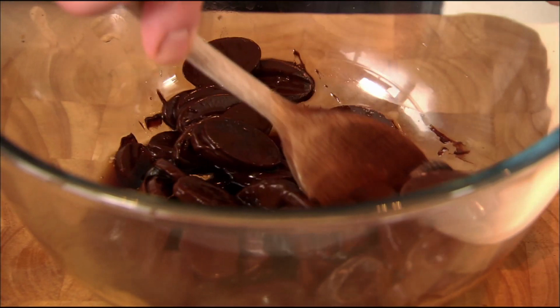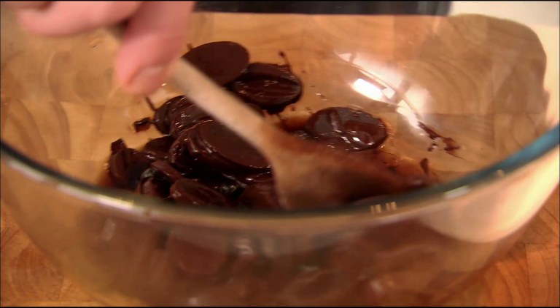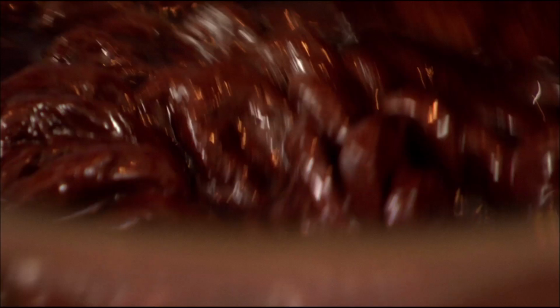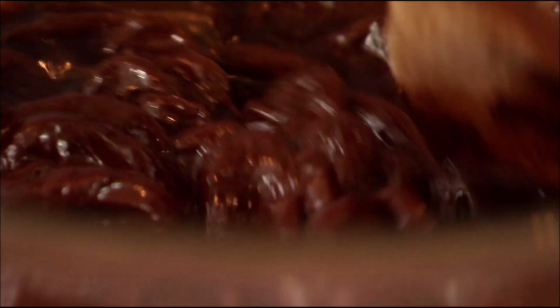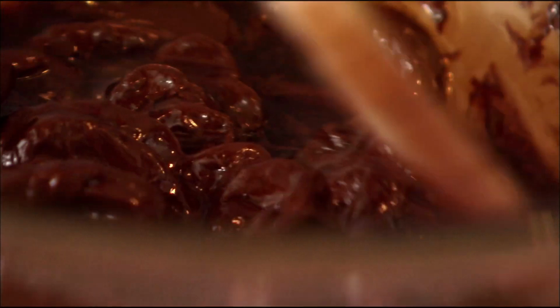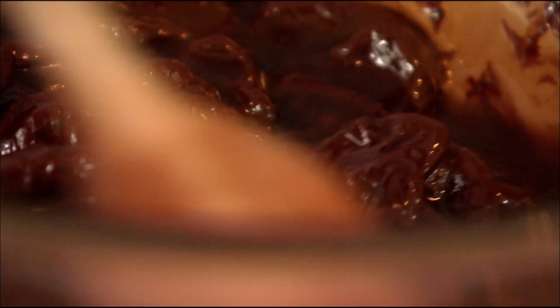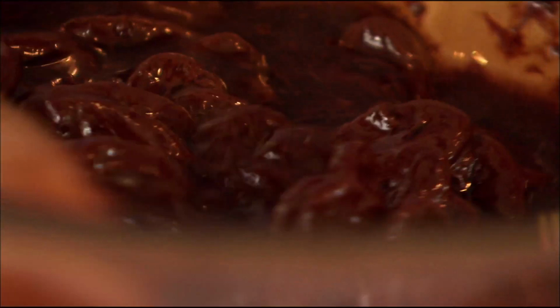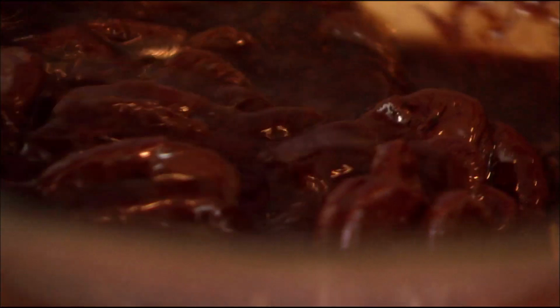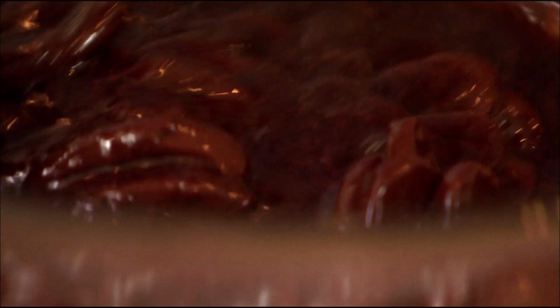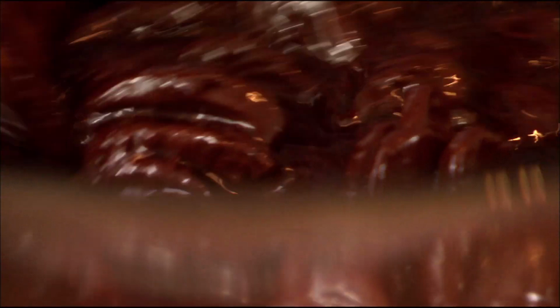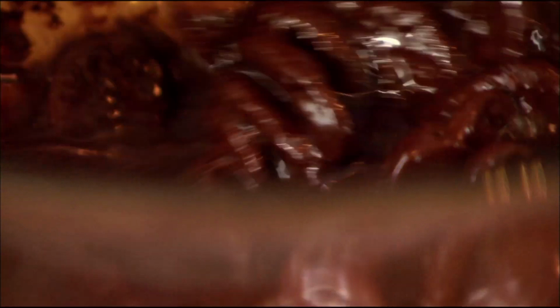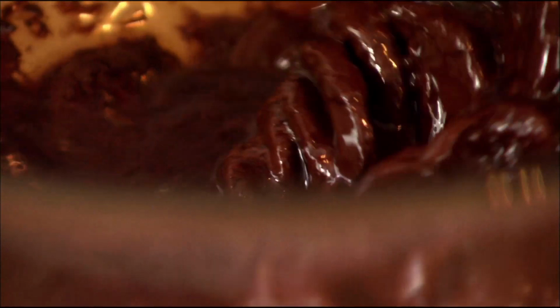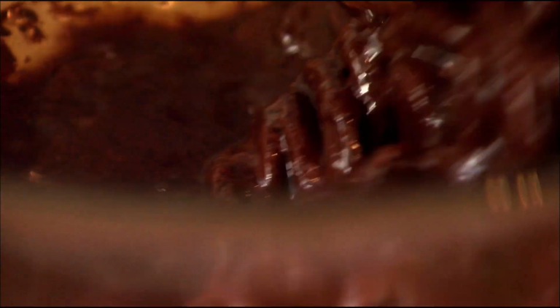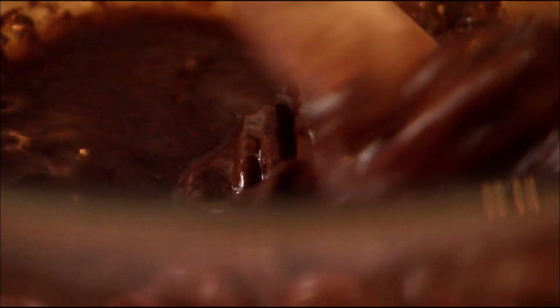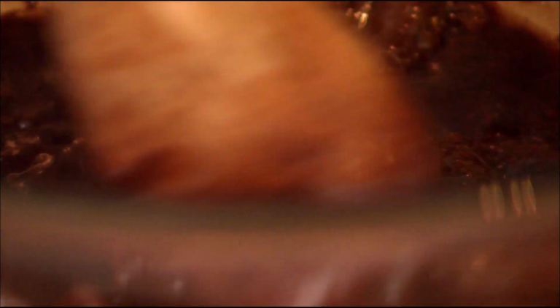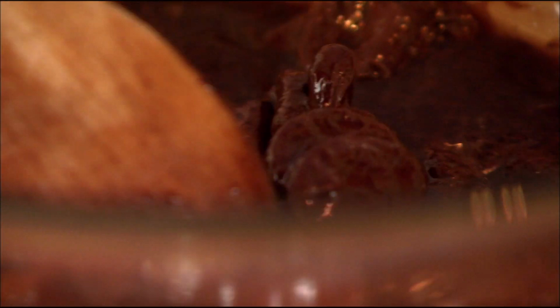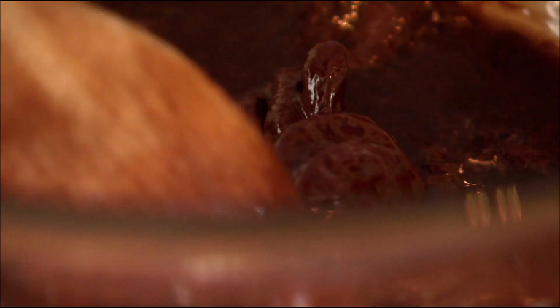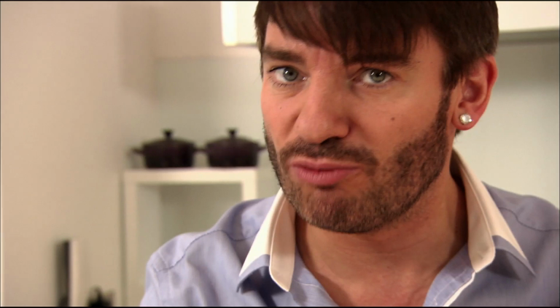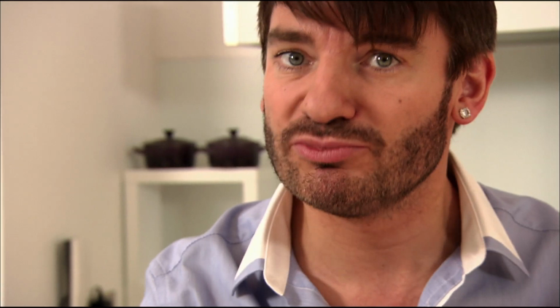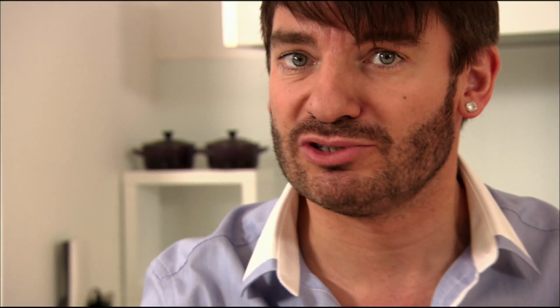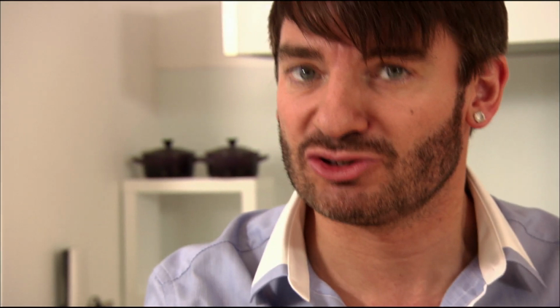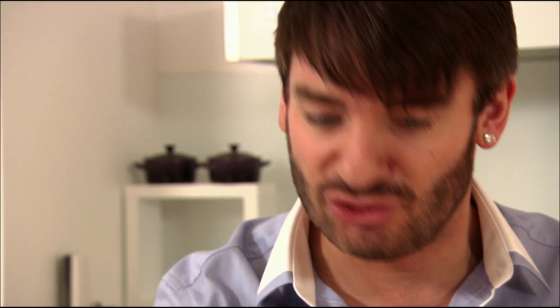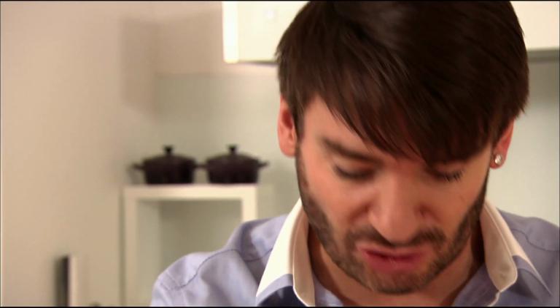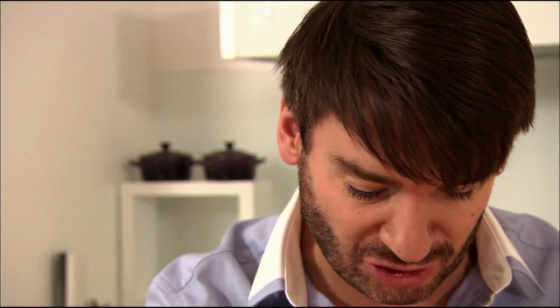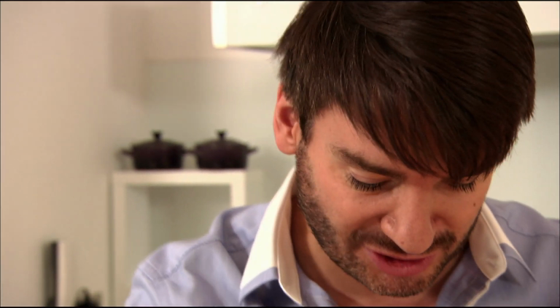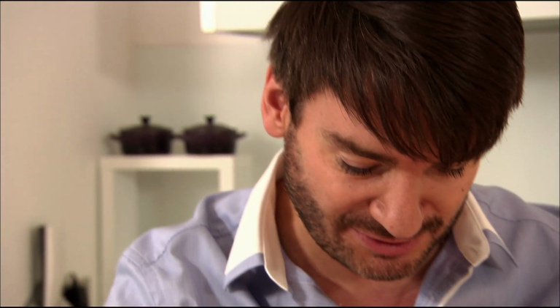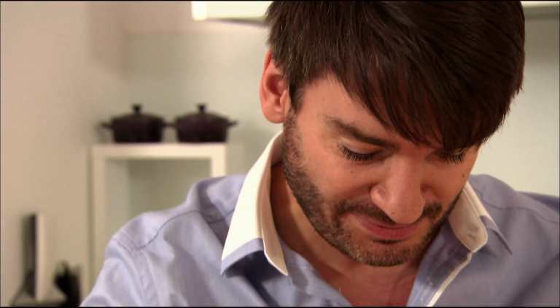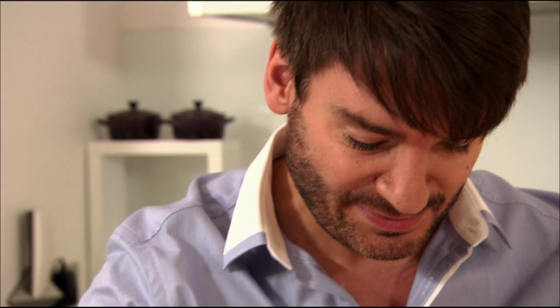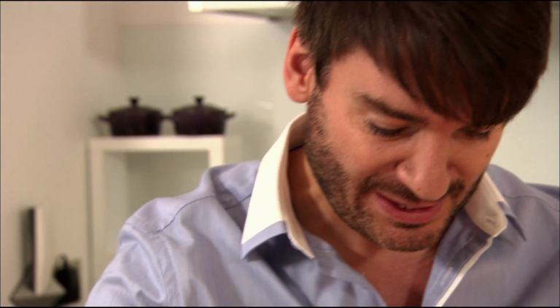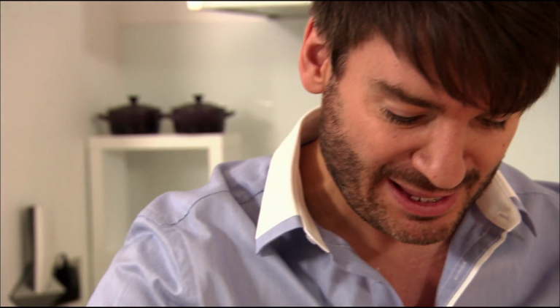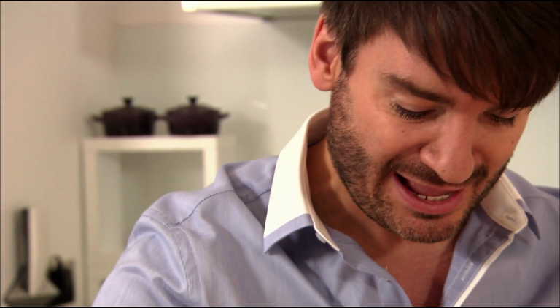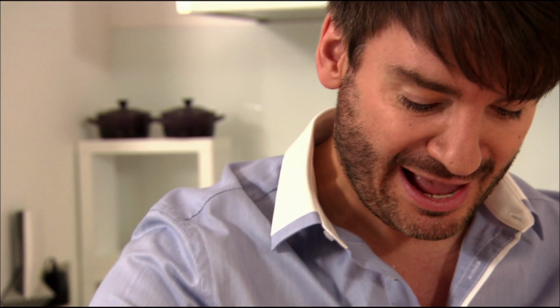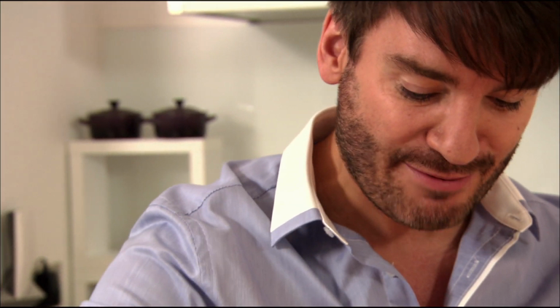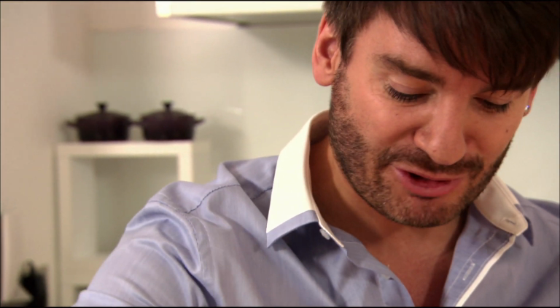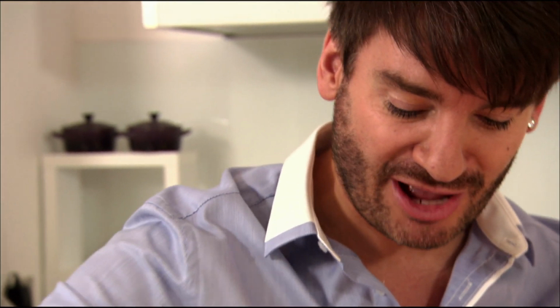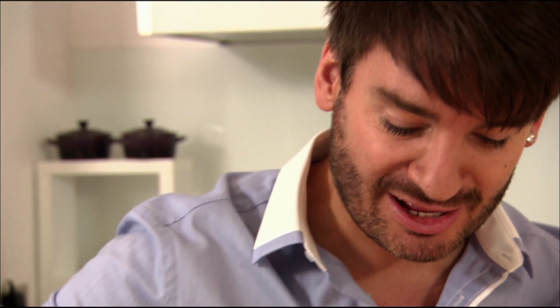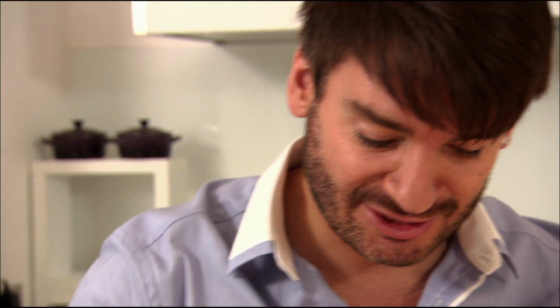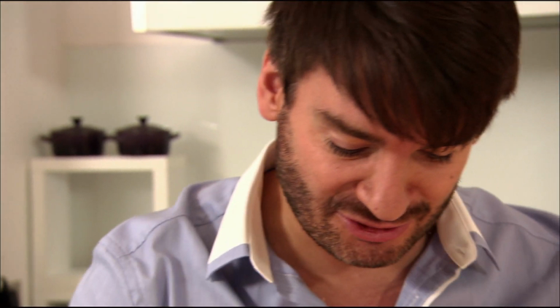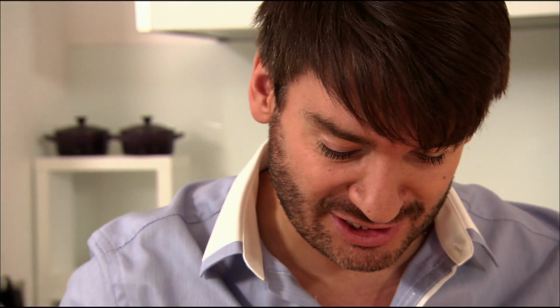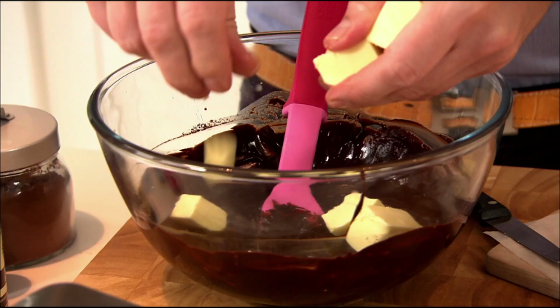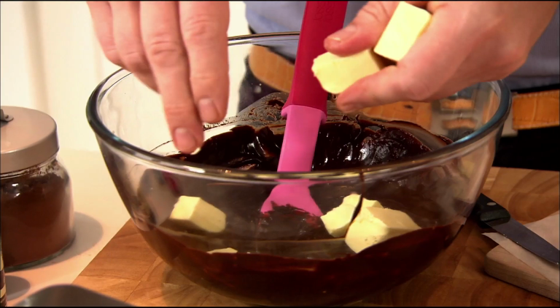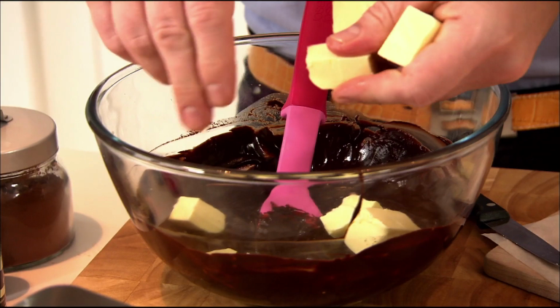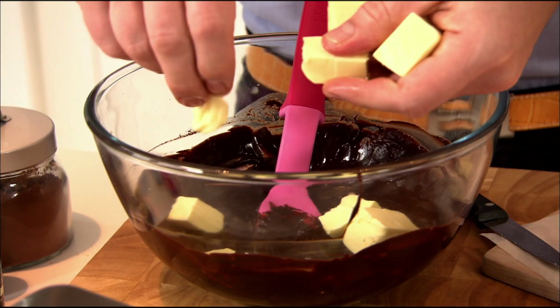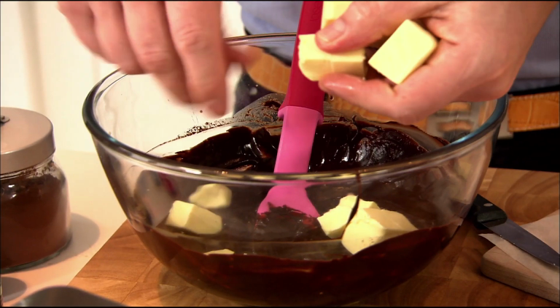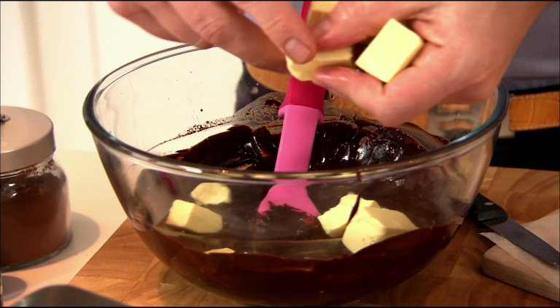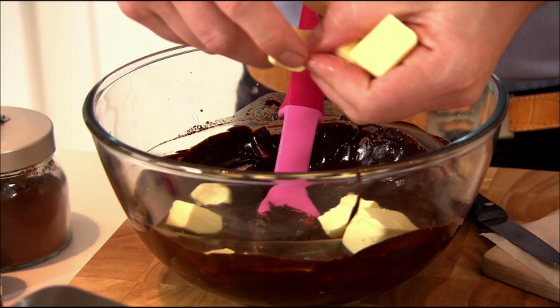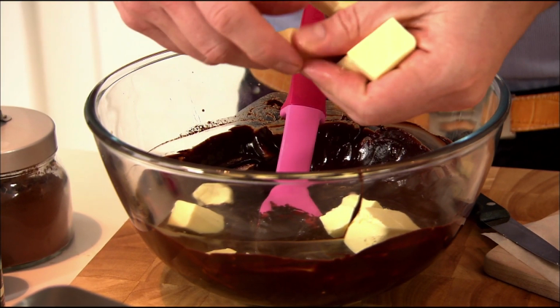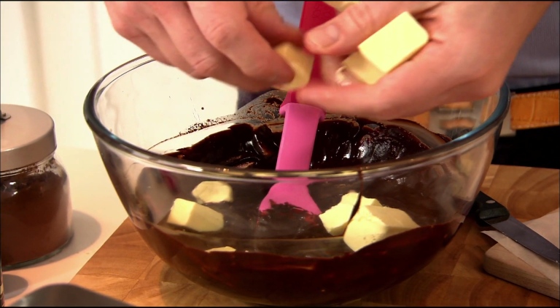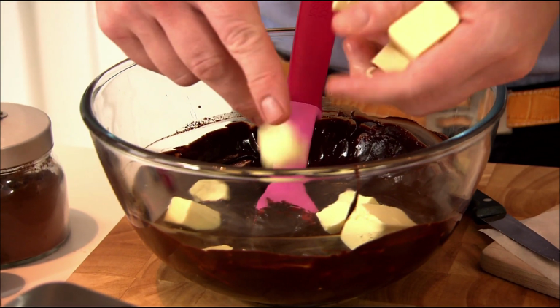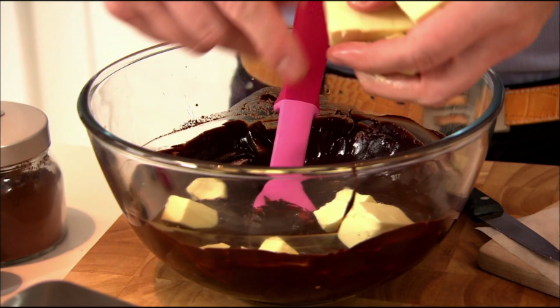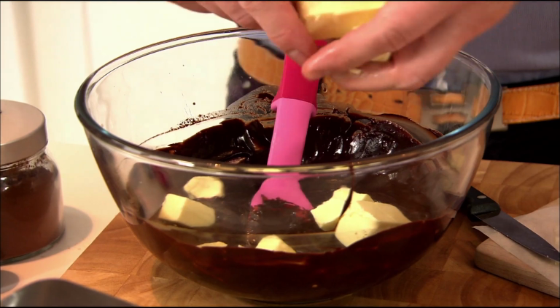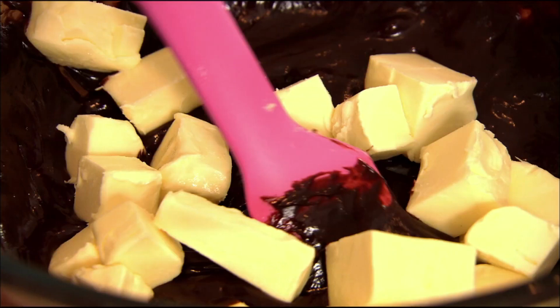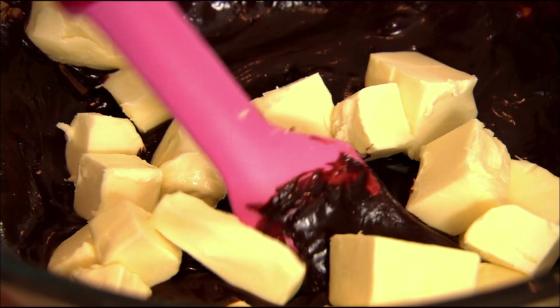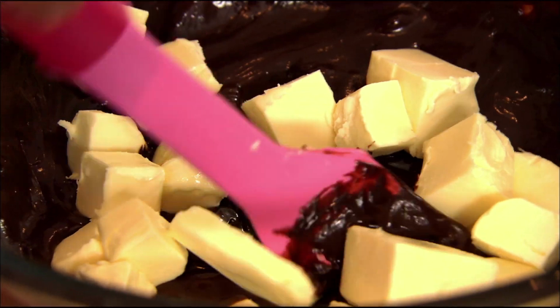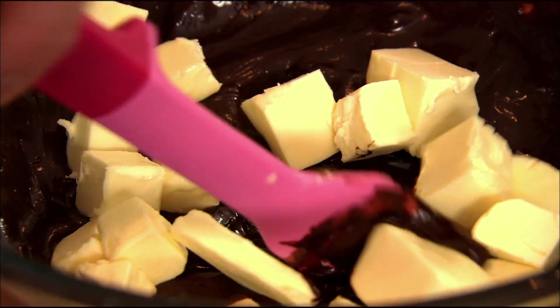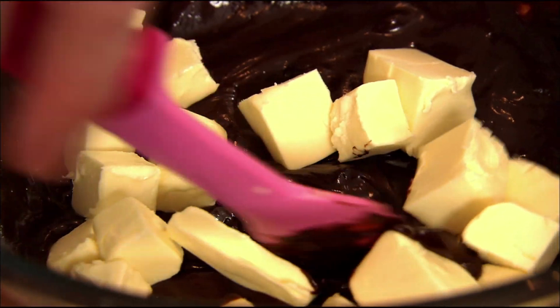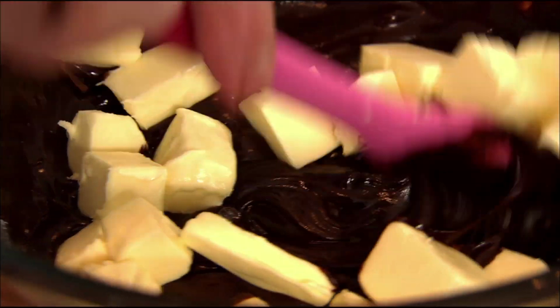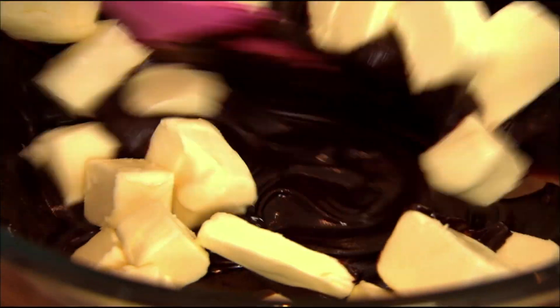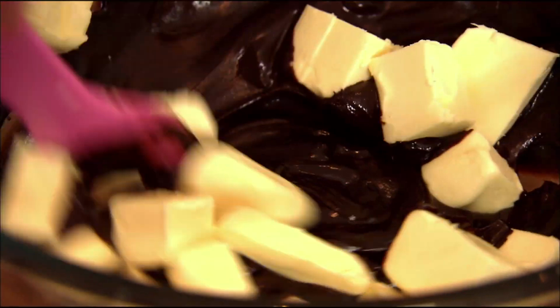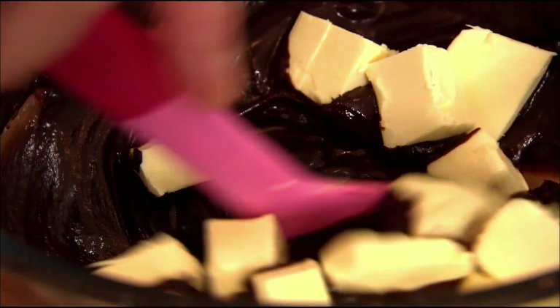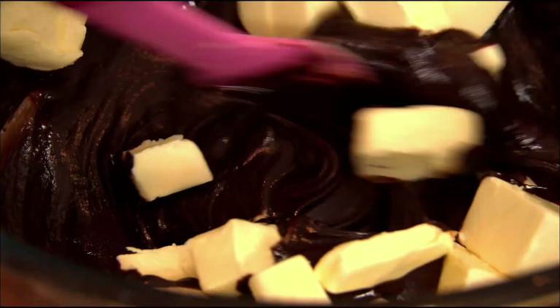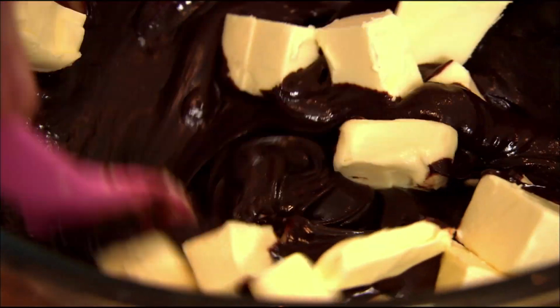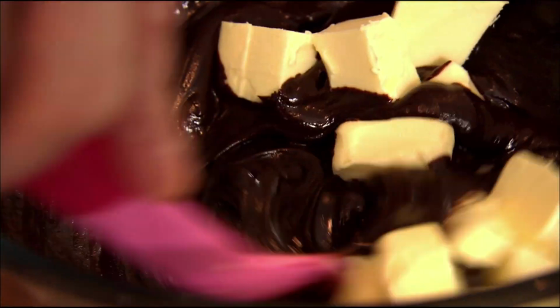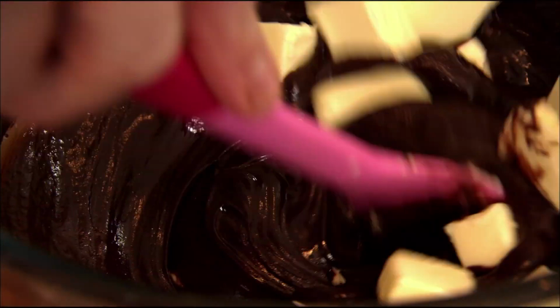It's still just warm, not too hot. Add 175 grams of unsalted butter to the ganache.